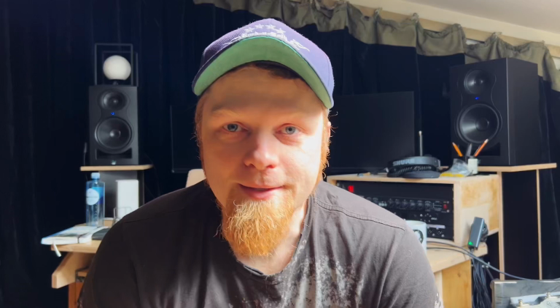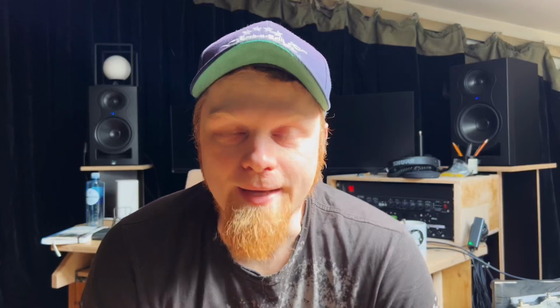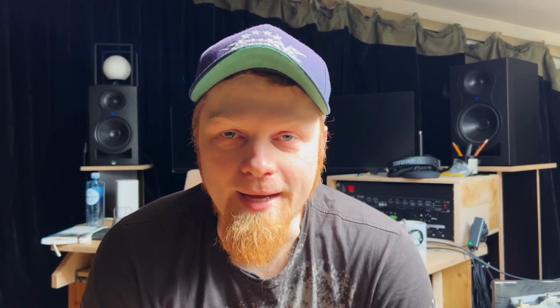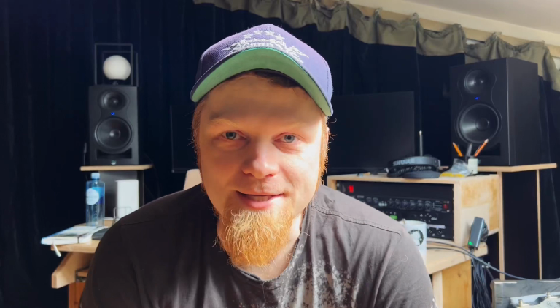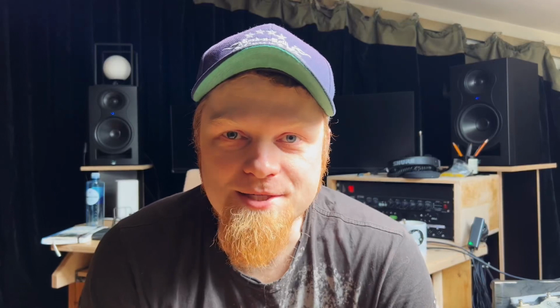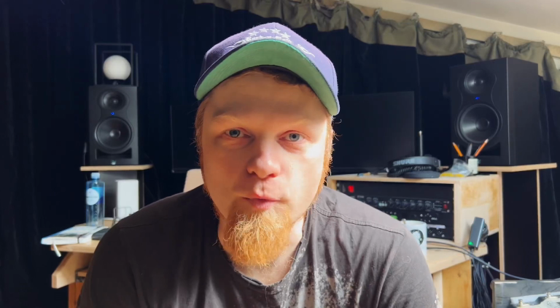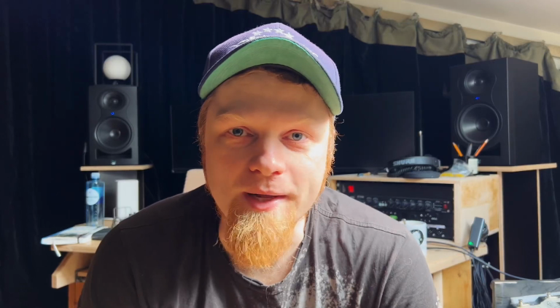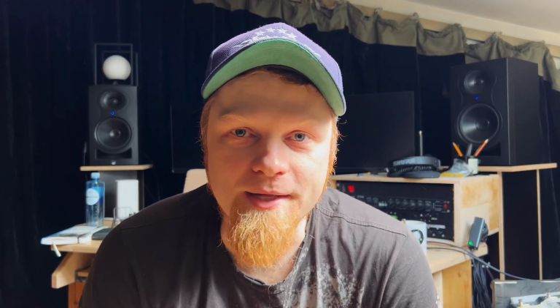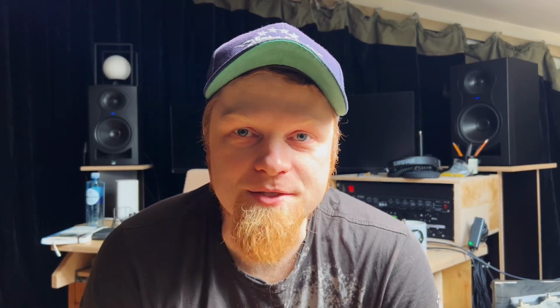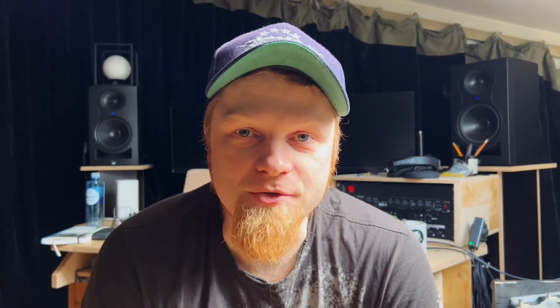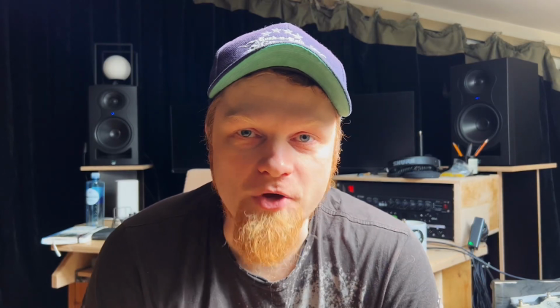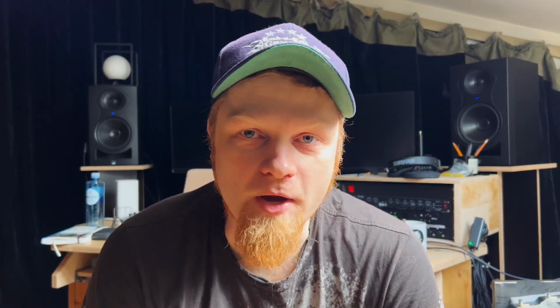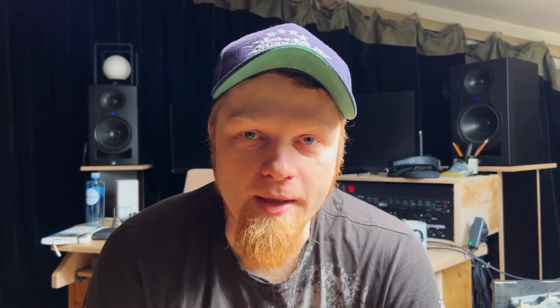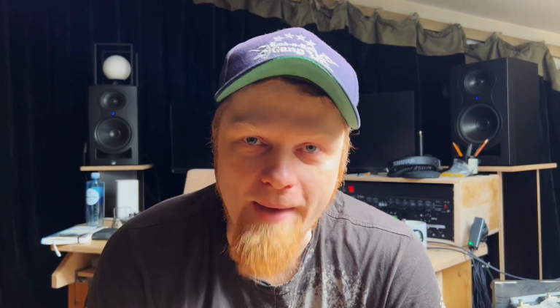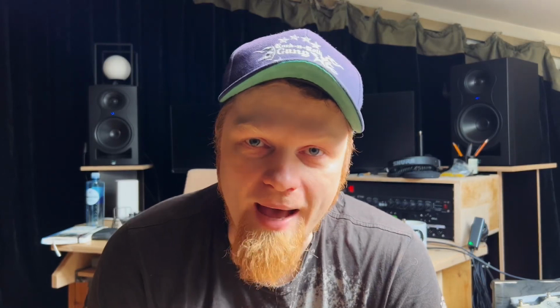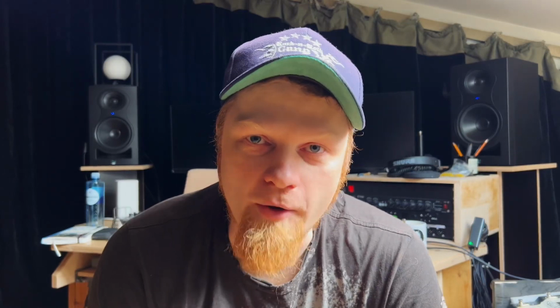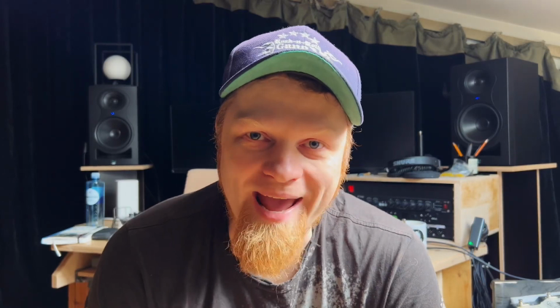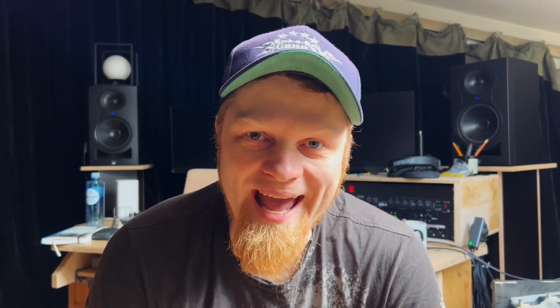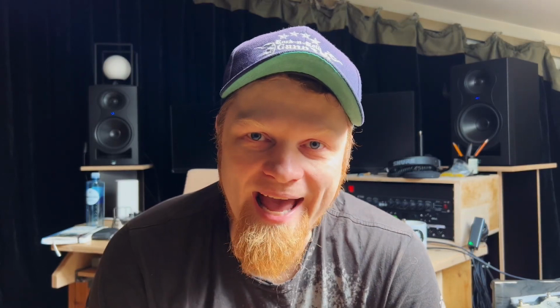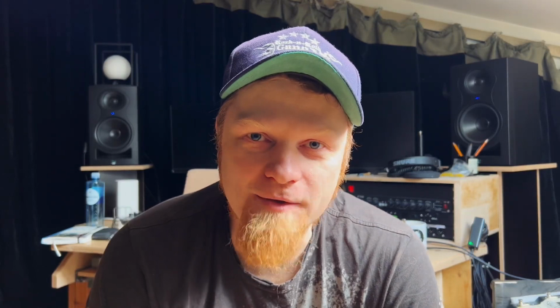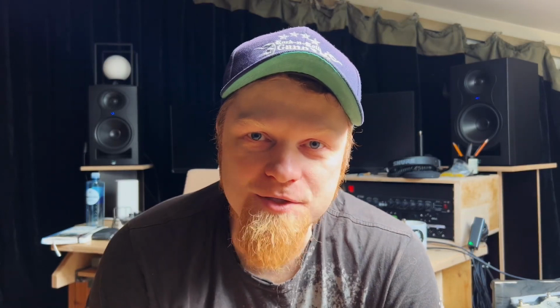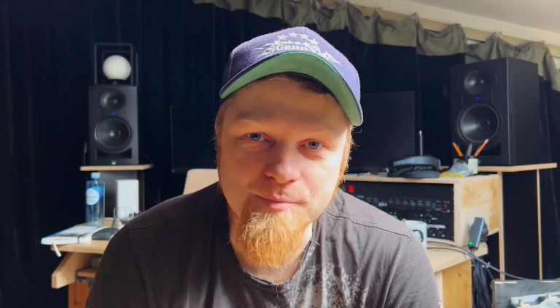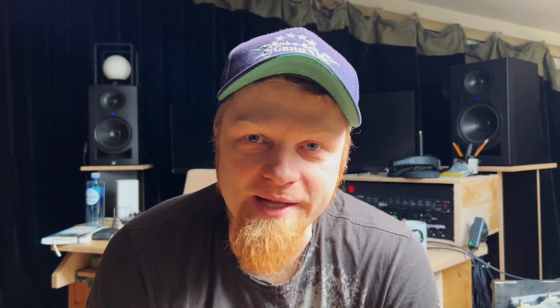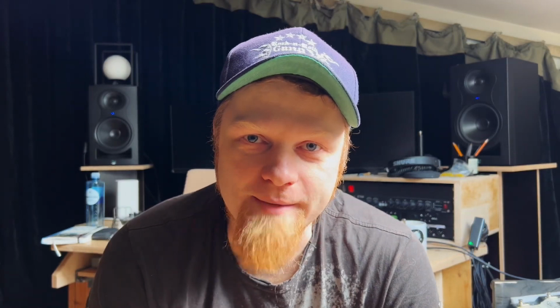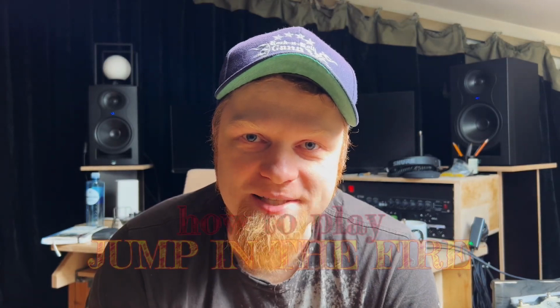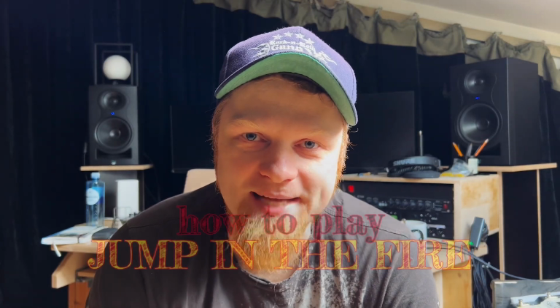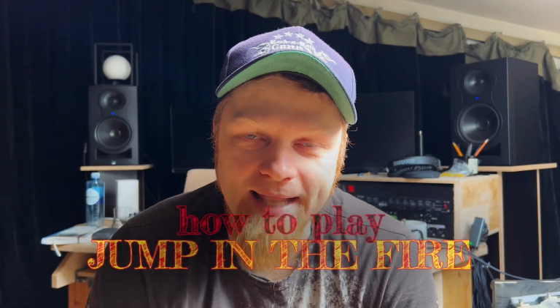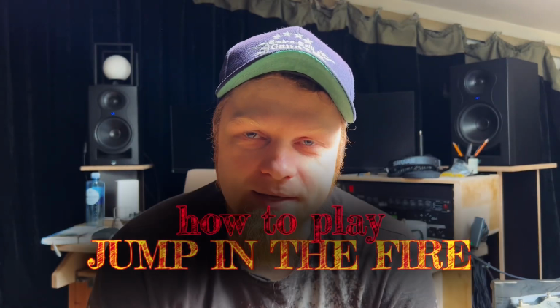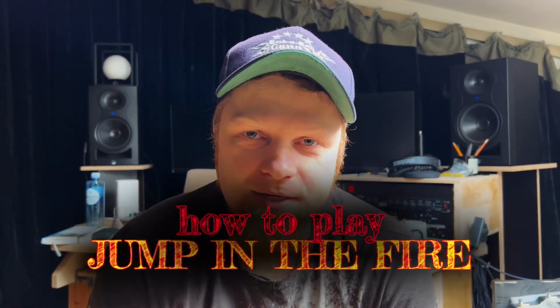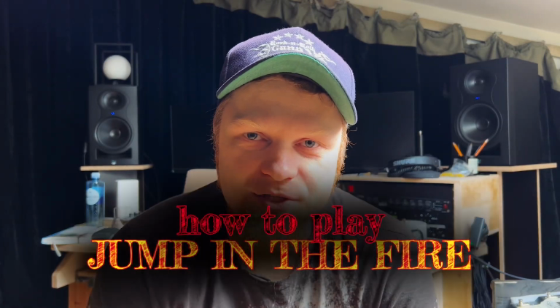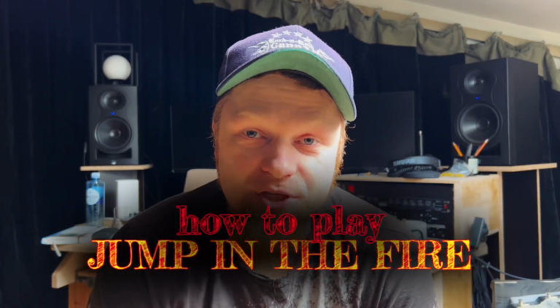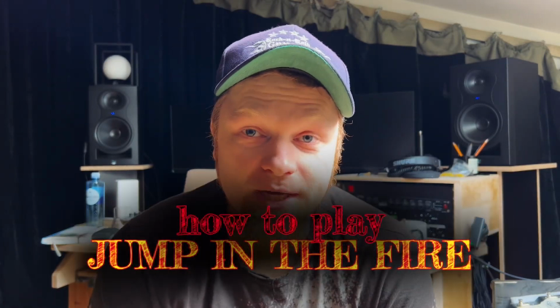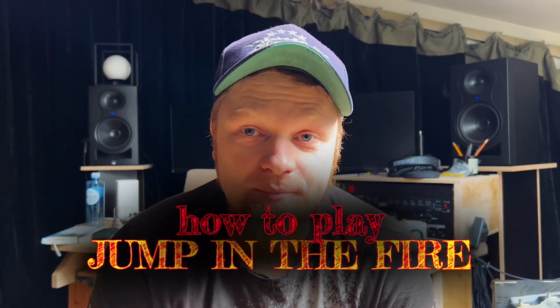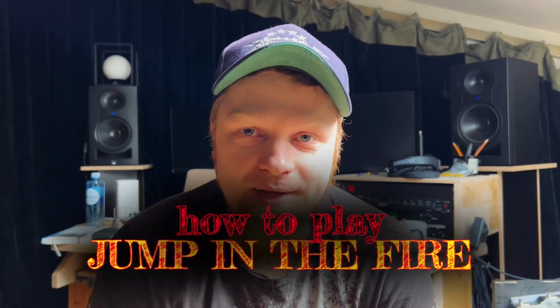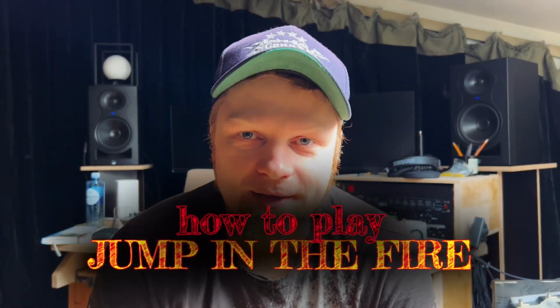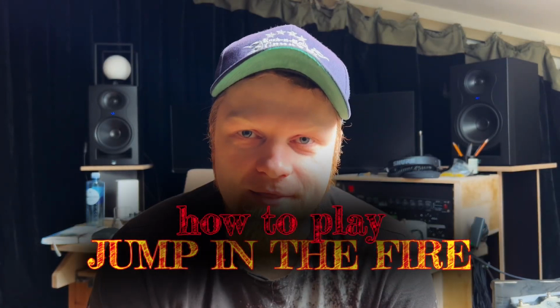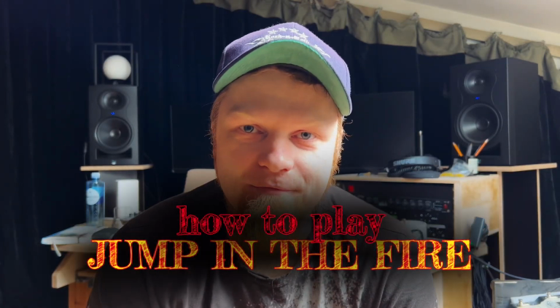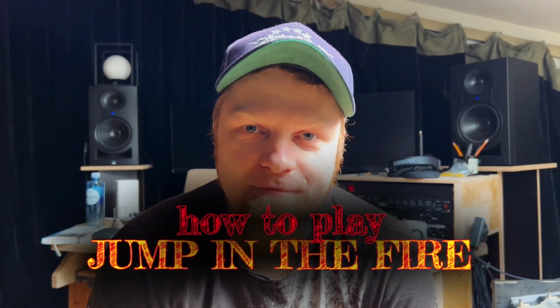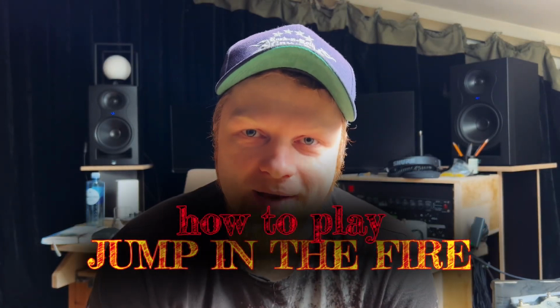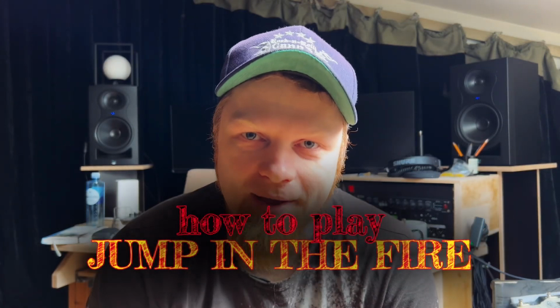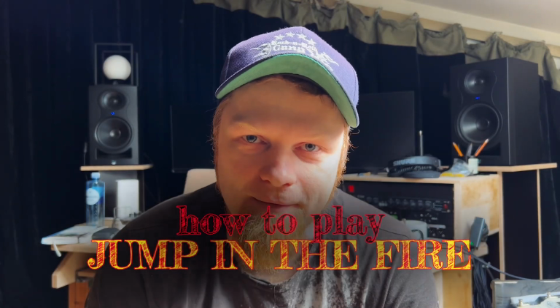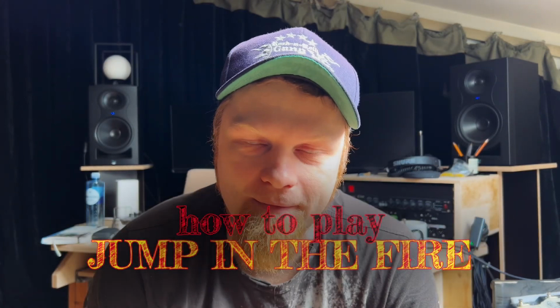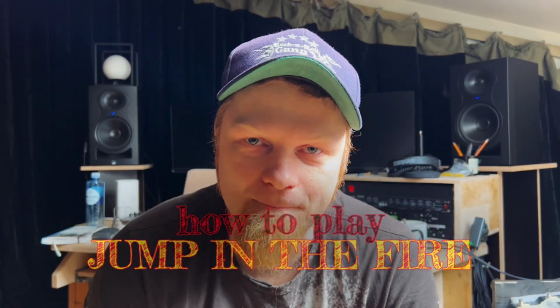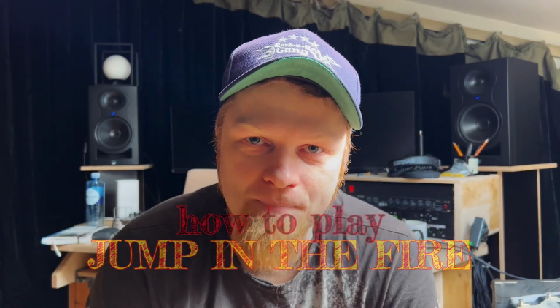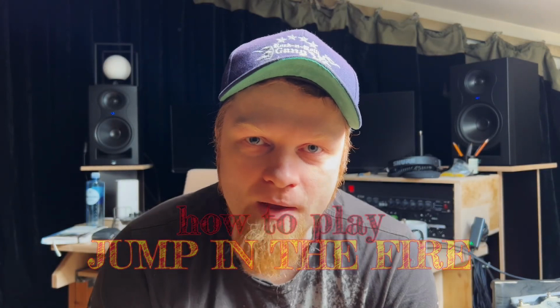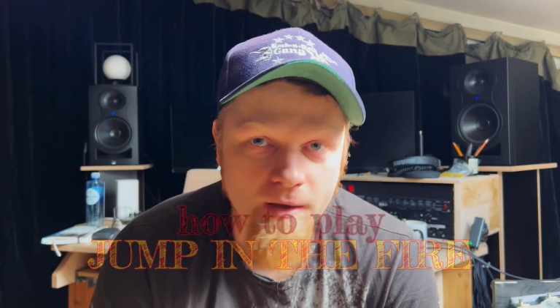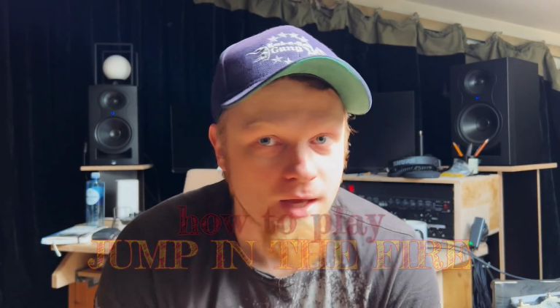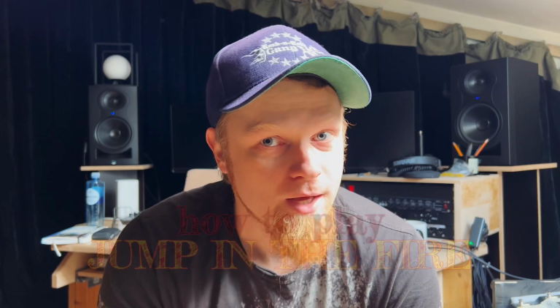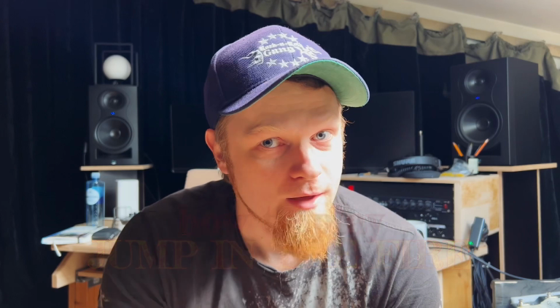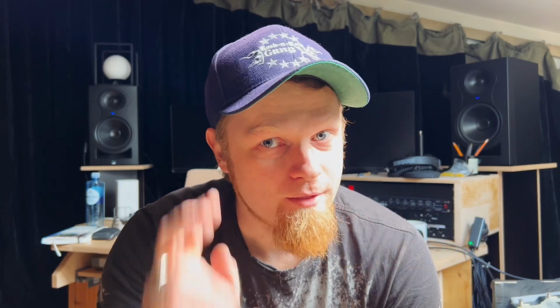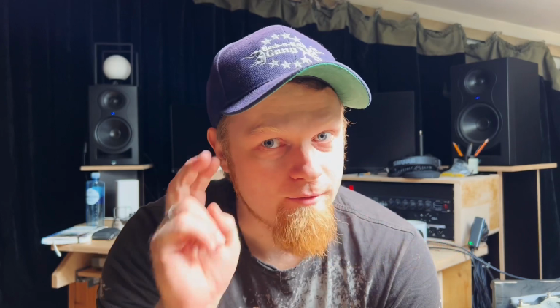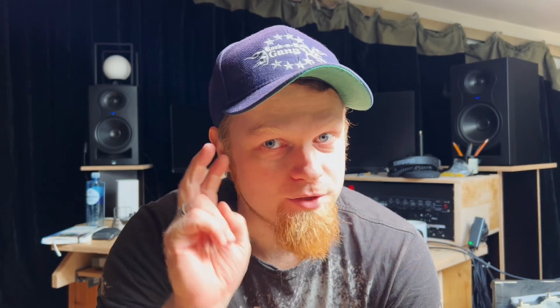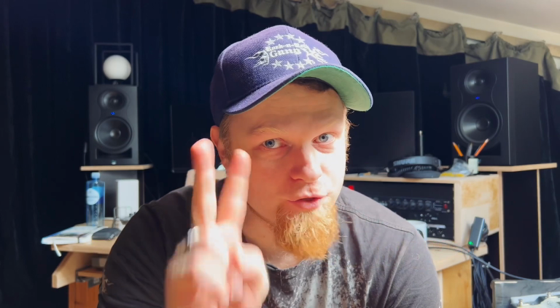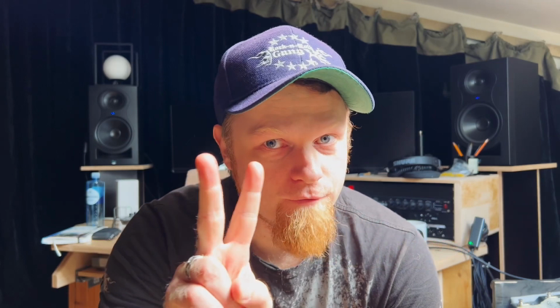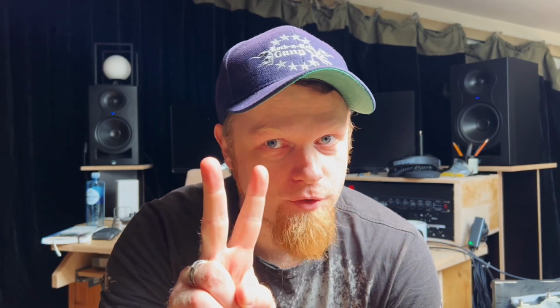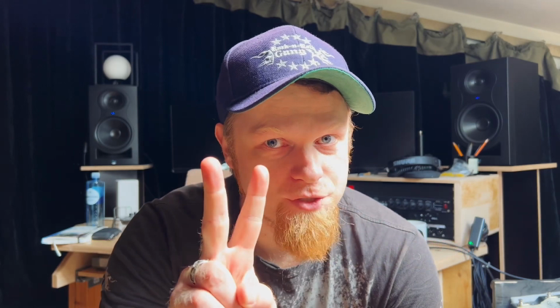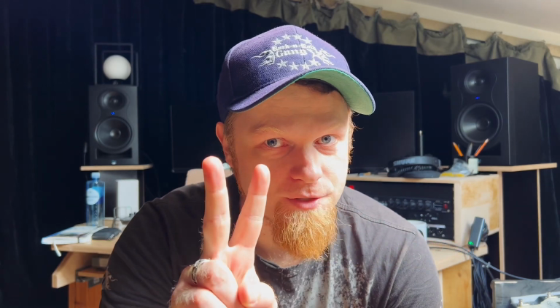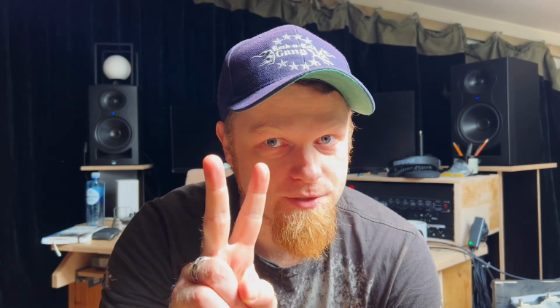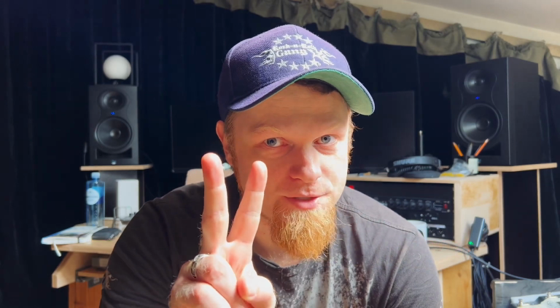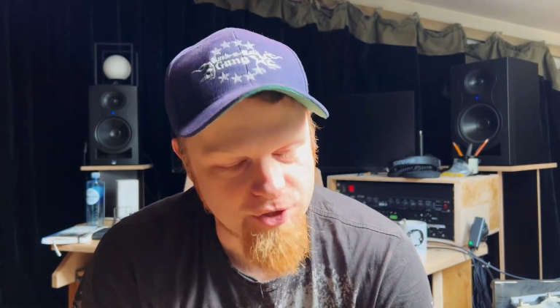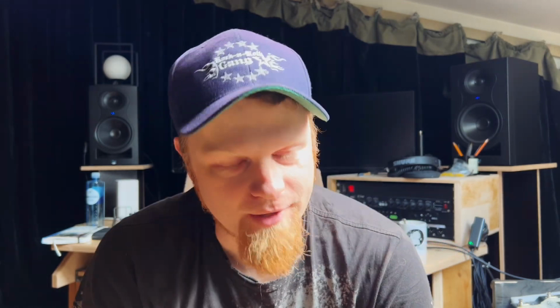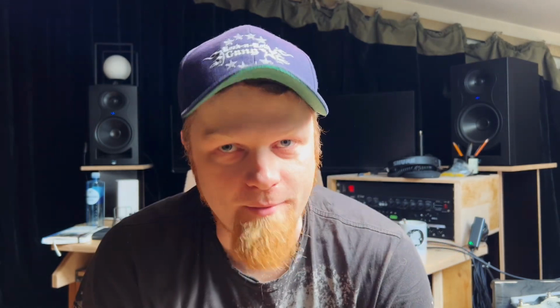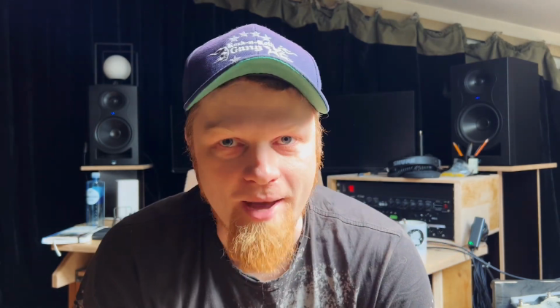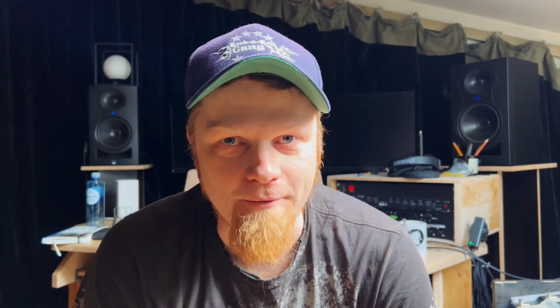Guys, we need to talk about how to play Metallica's Jump in the Fire. There are two versions — check them out.